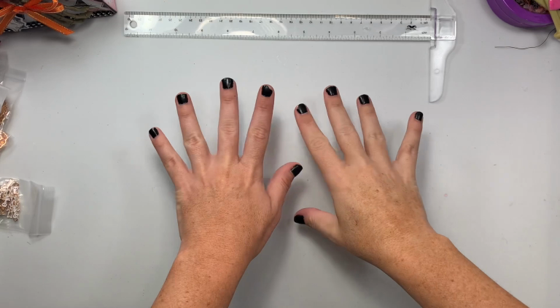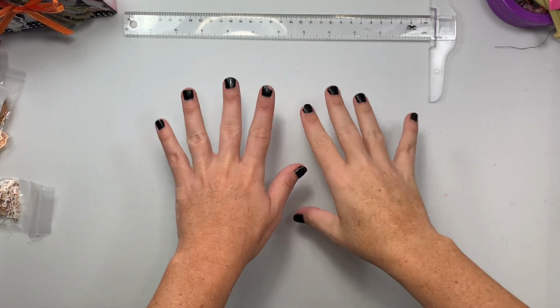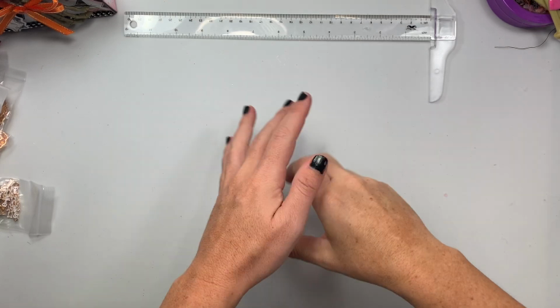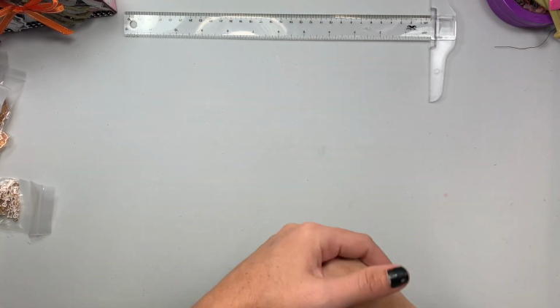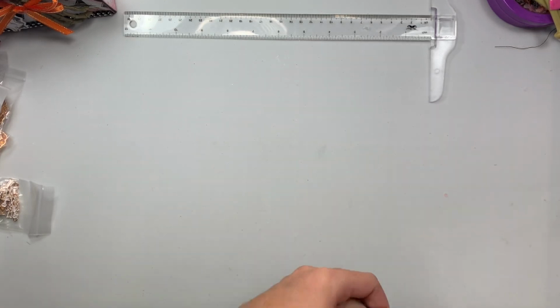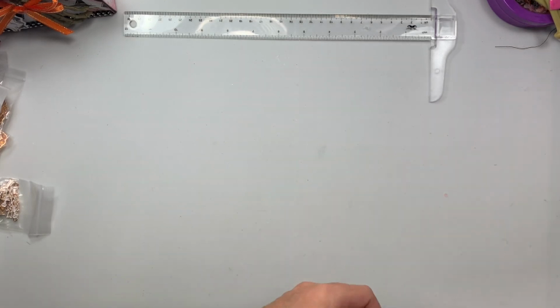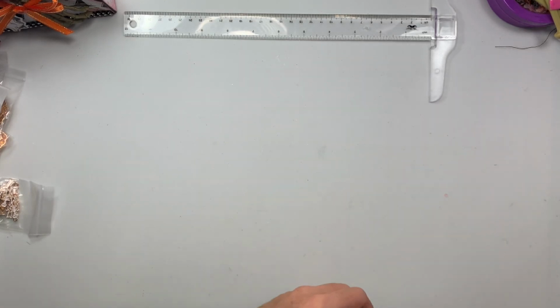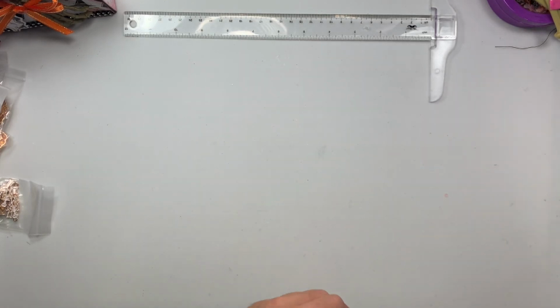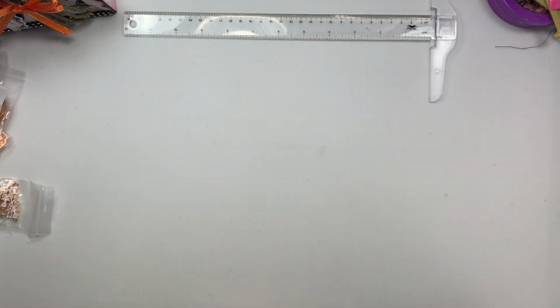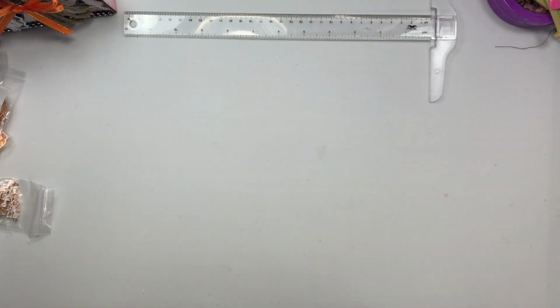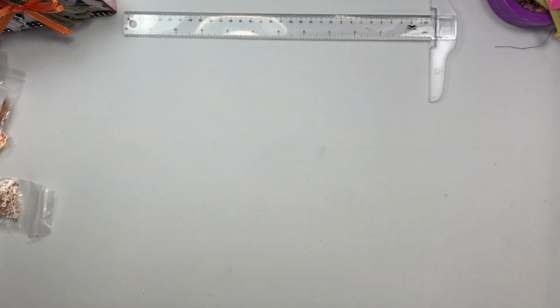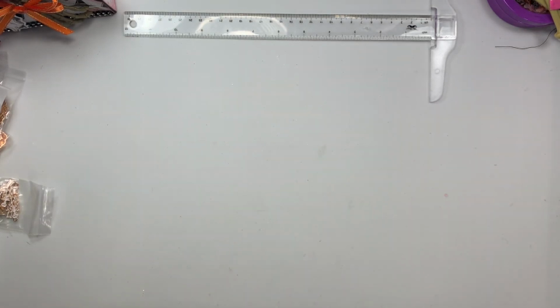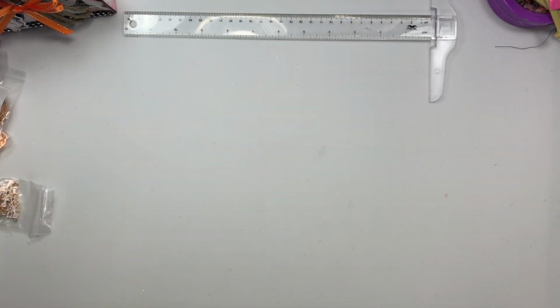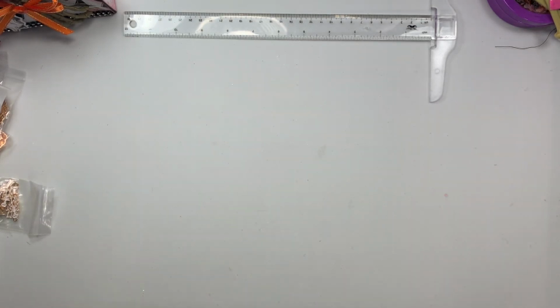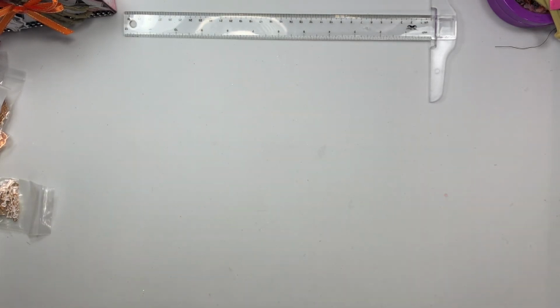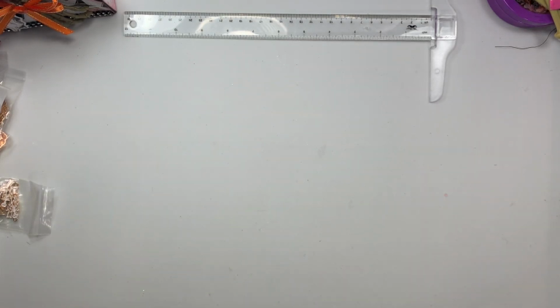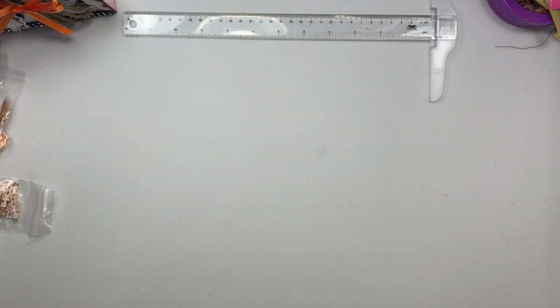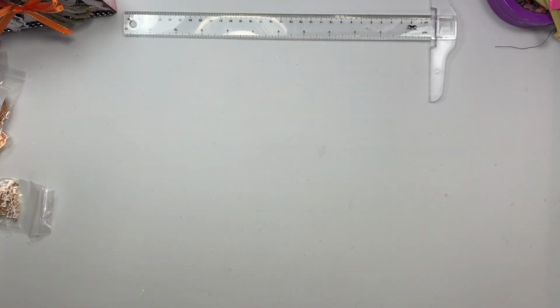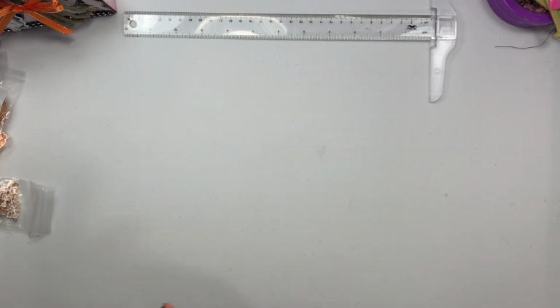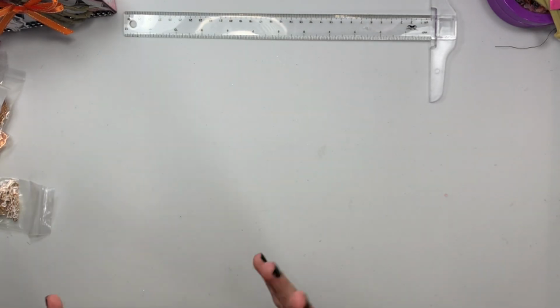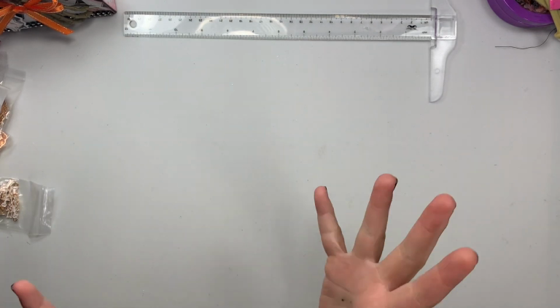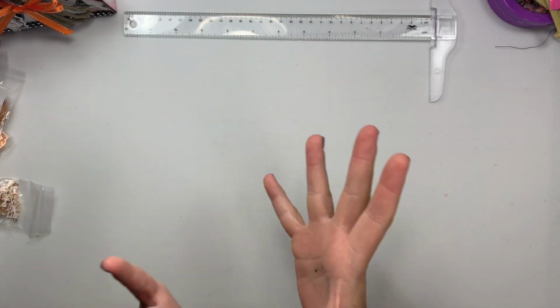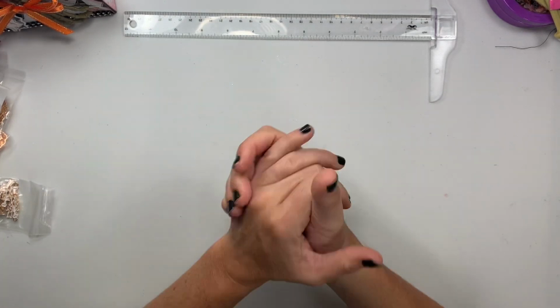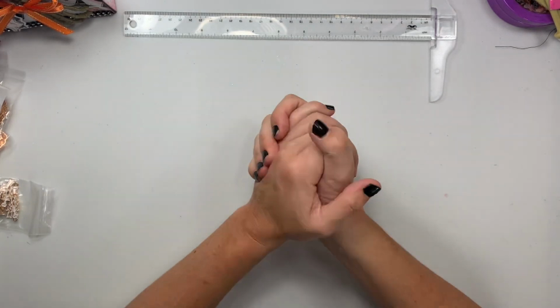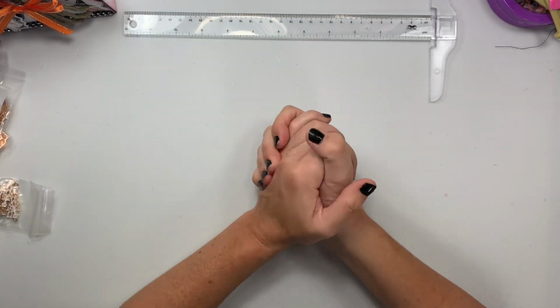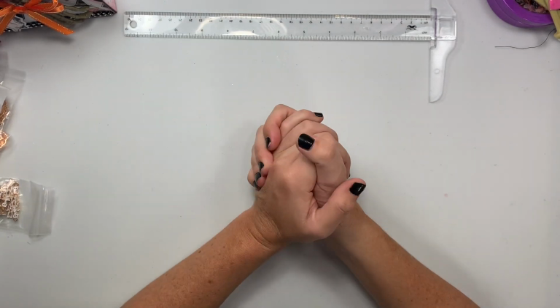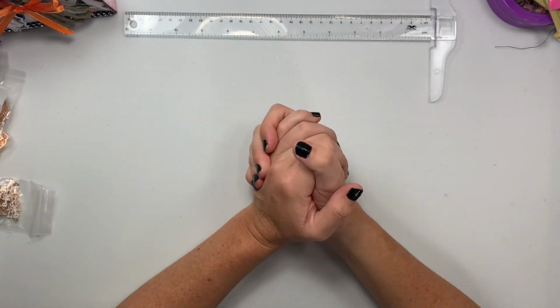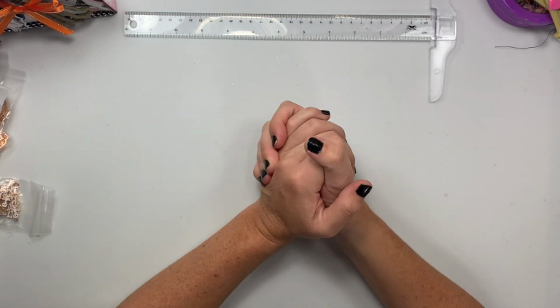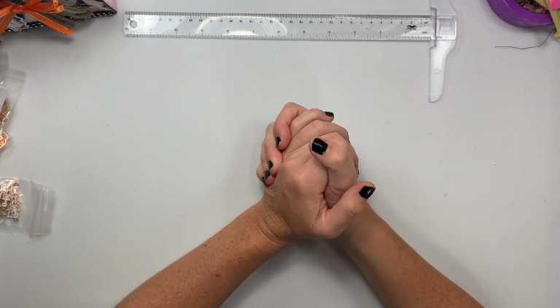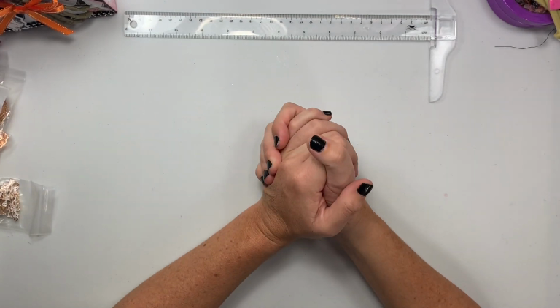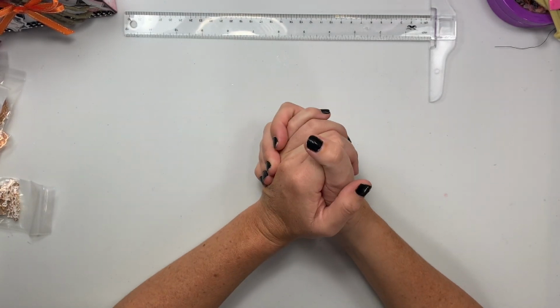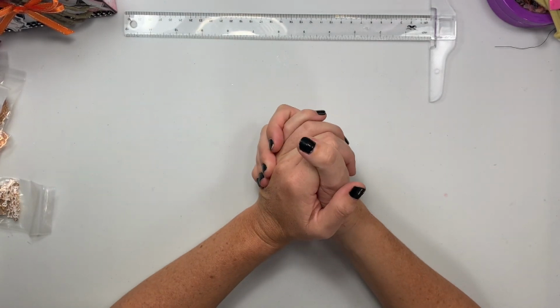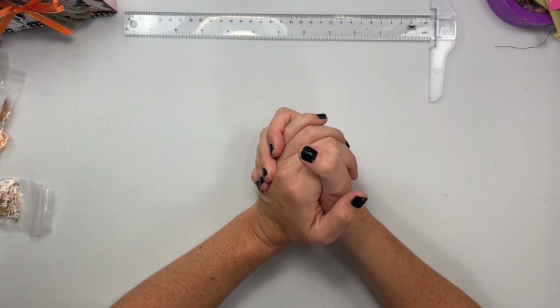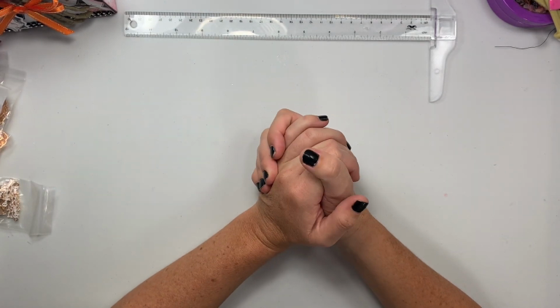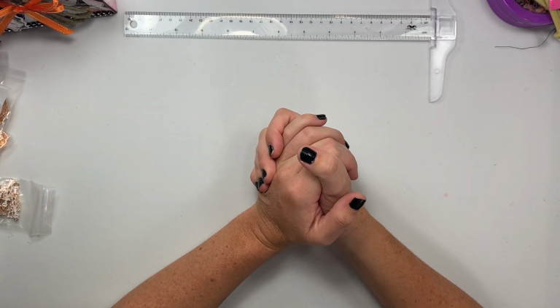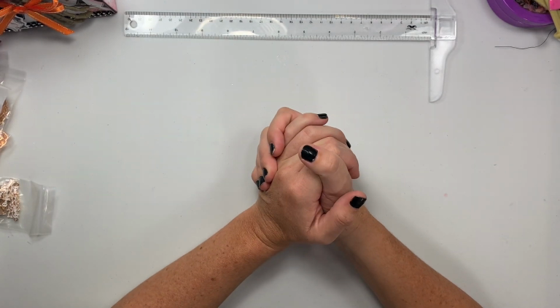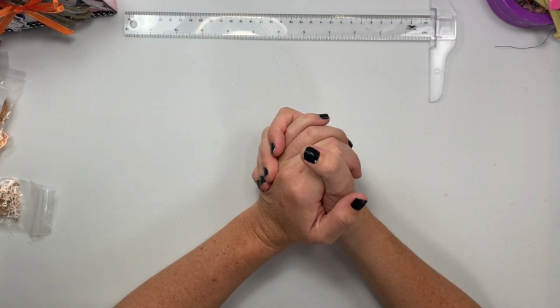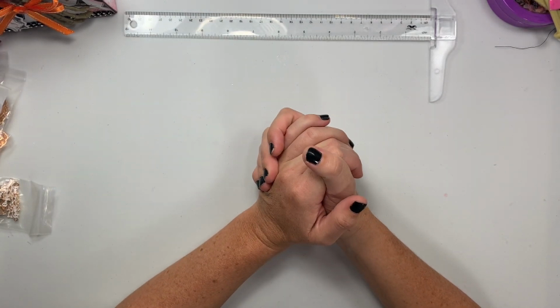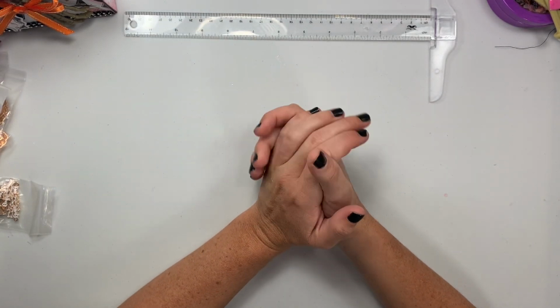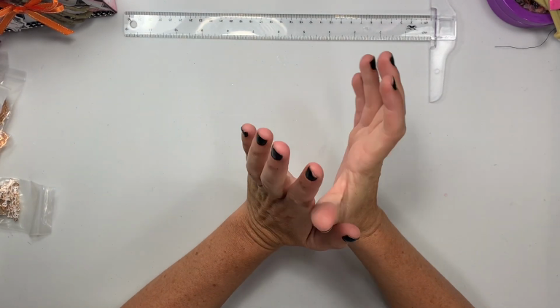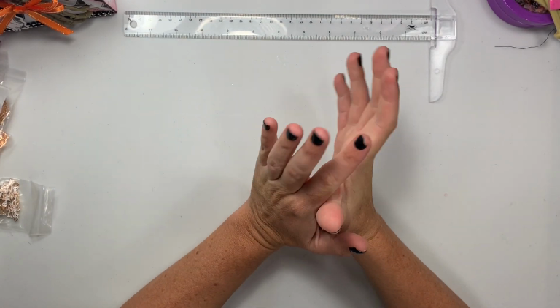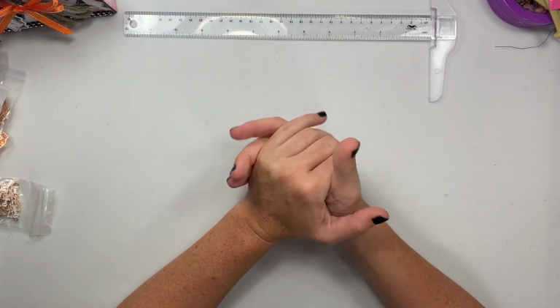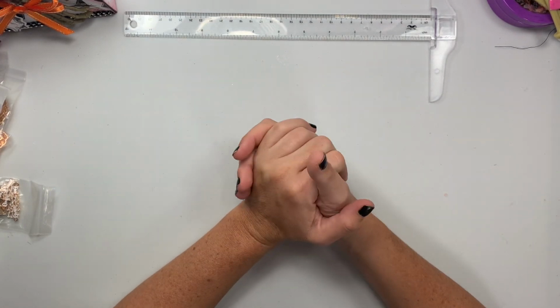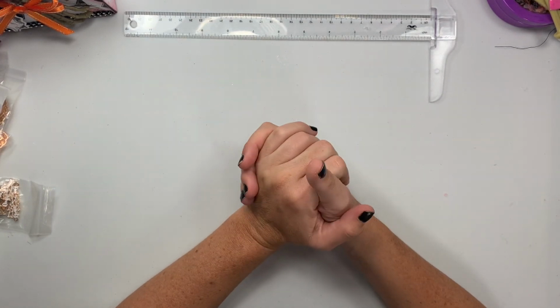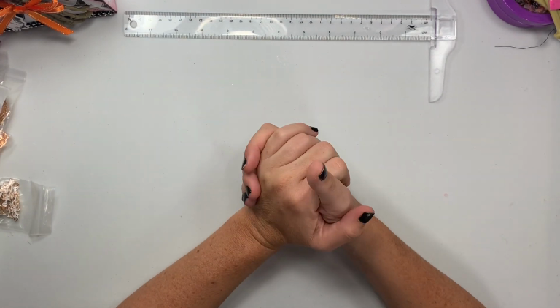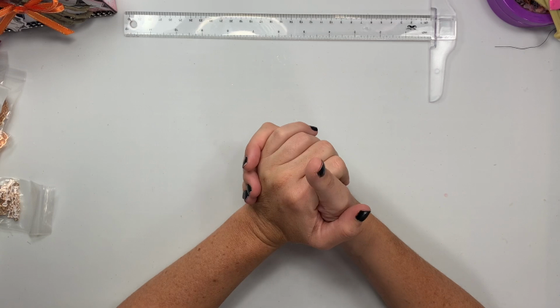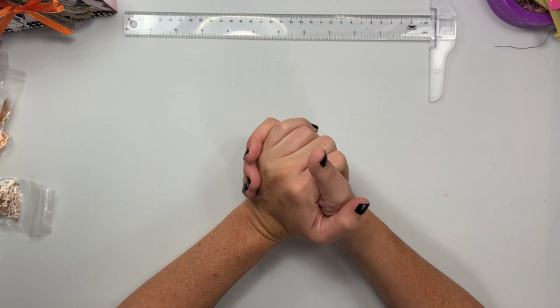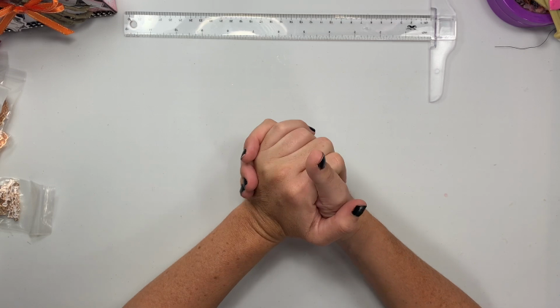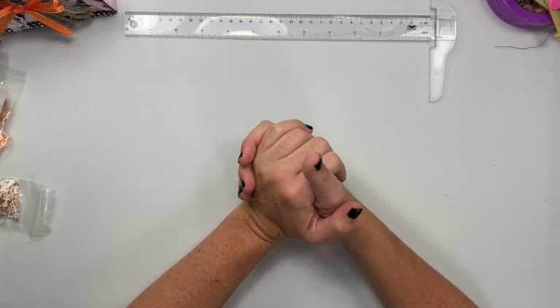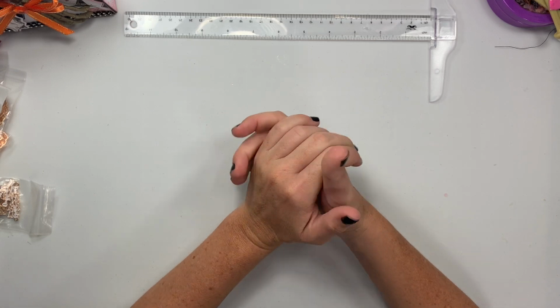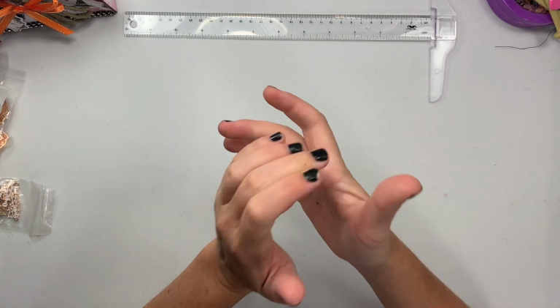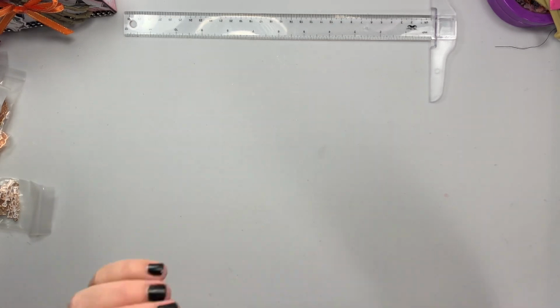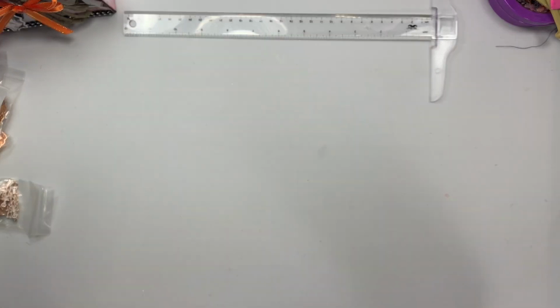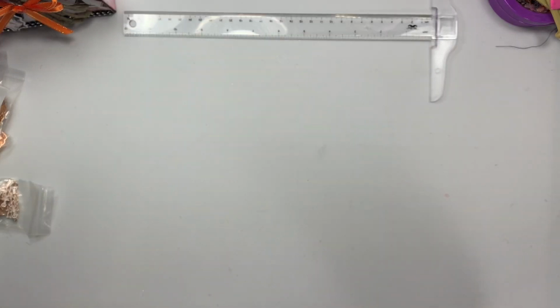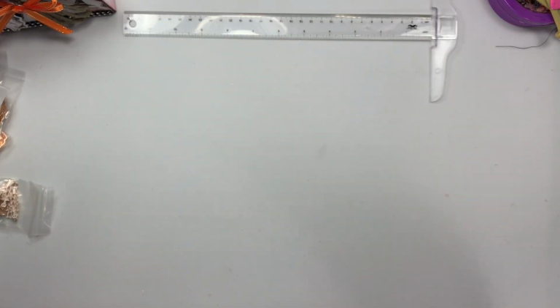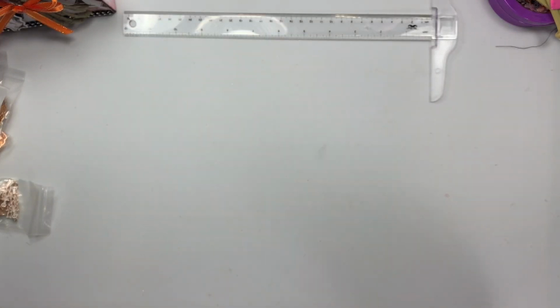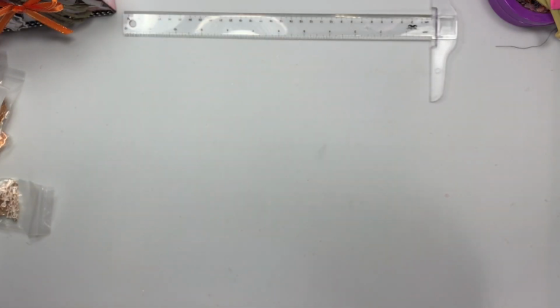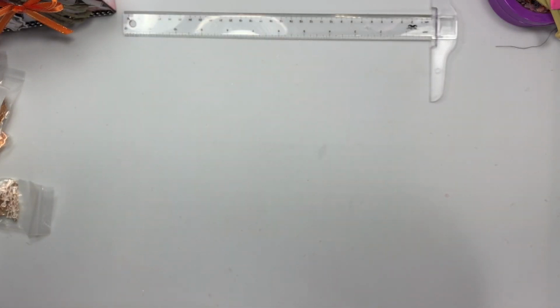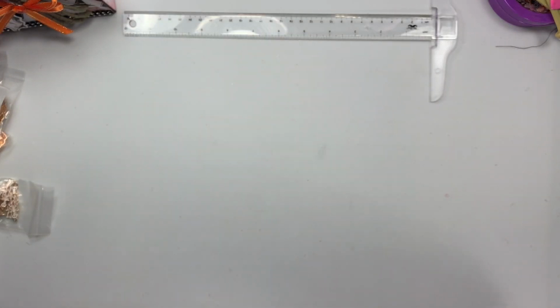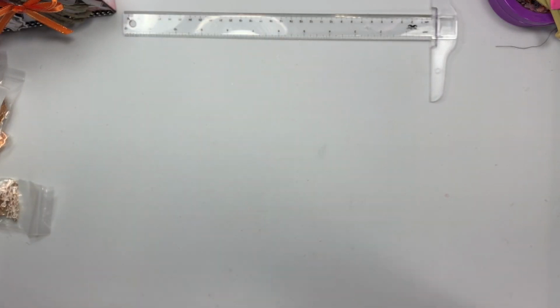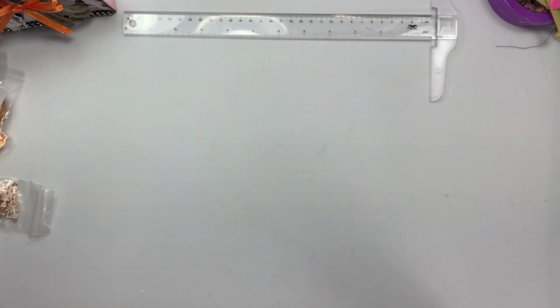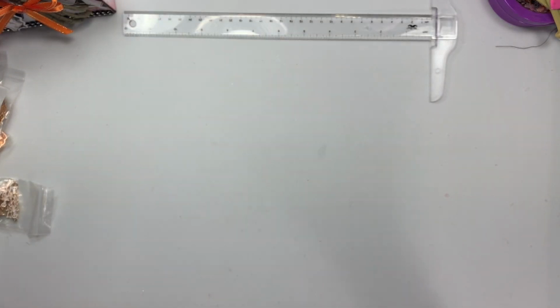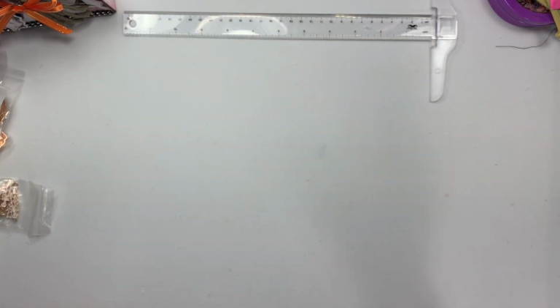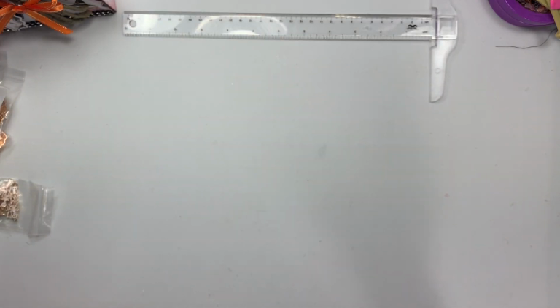Hey guys, welcome back to my channel. So today is a good AliExpress haul. I'm so excited. So many goodies came in in those big bags.